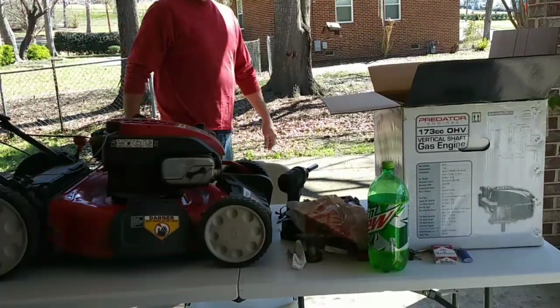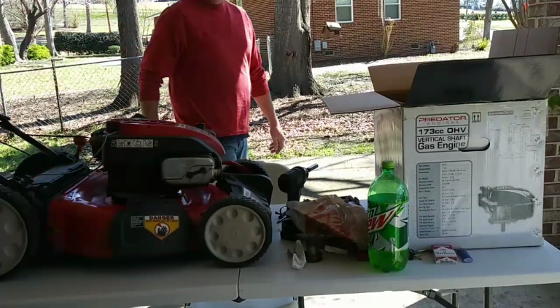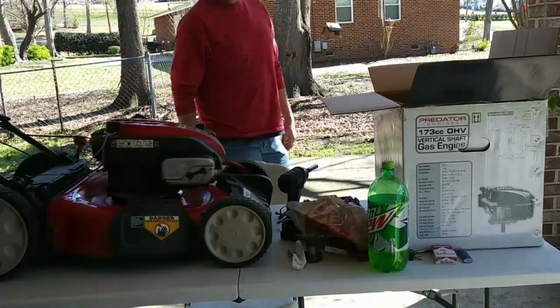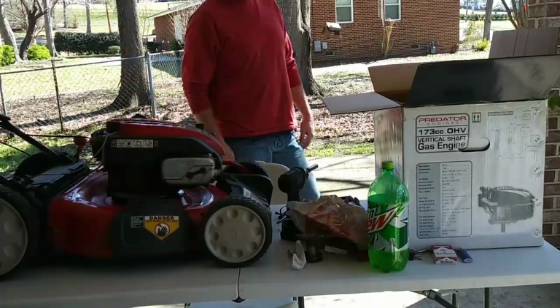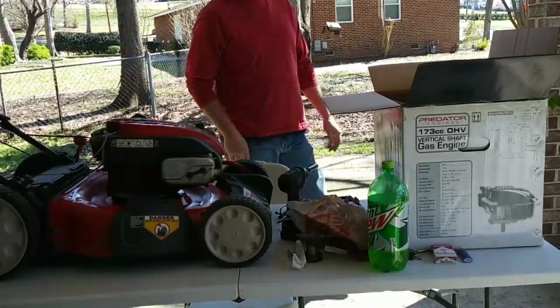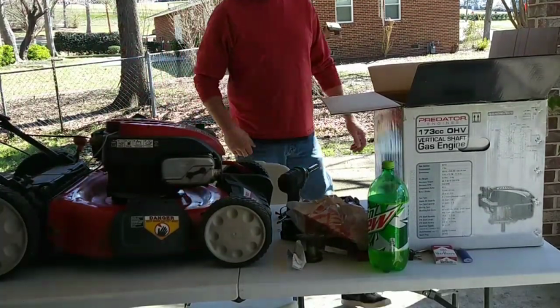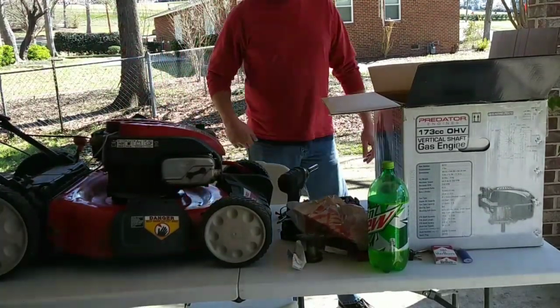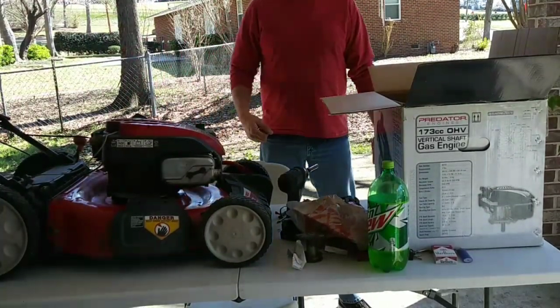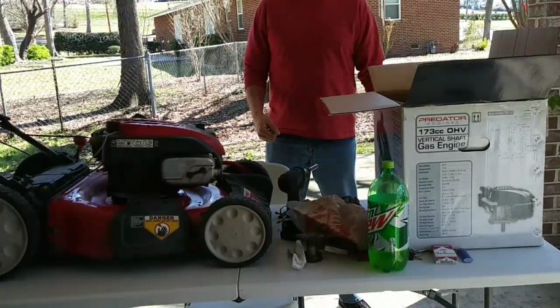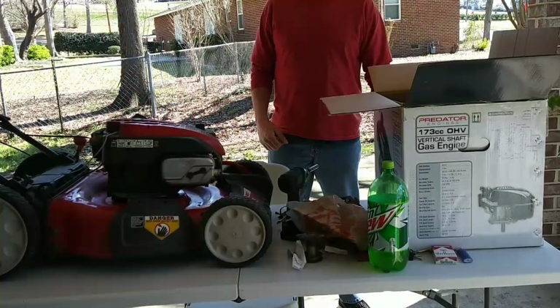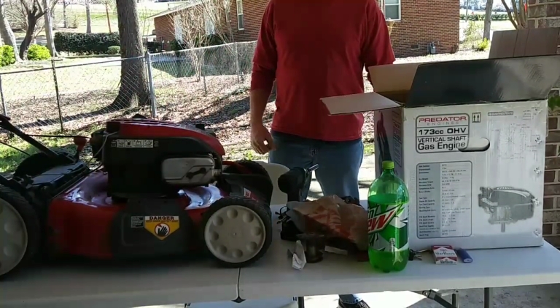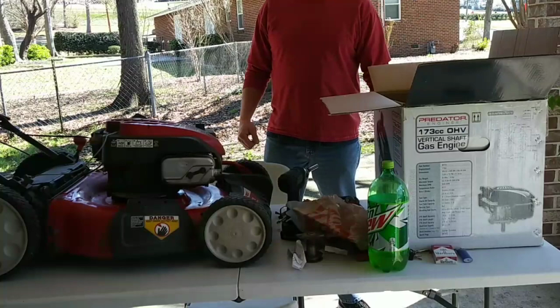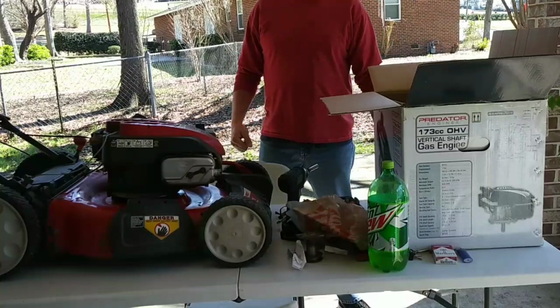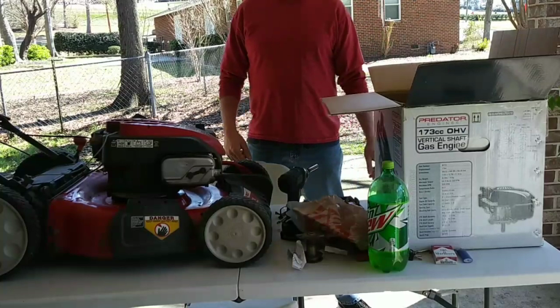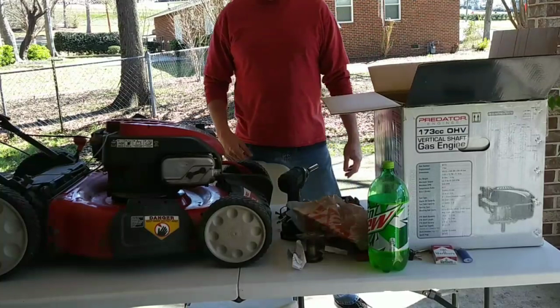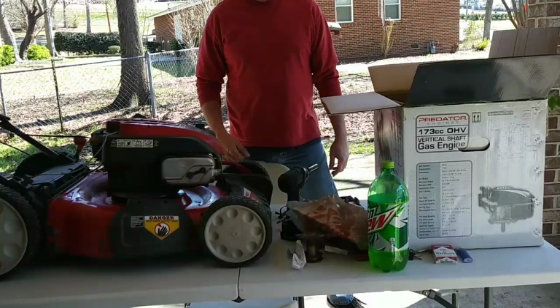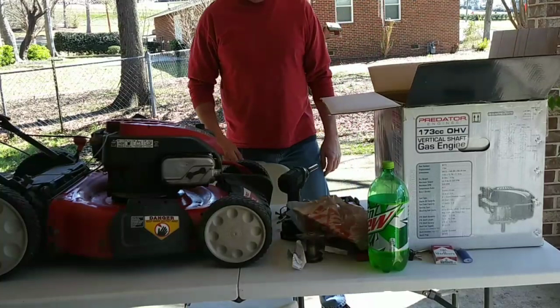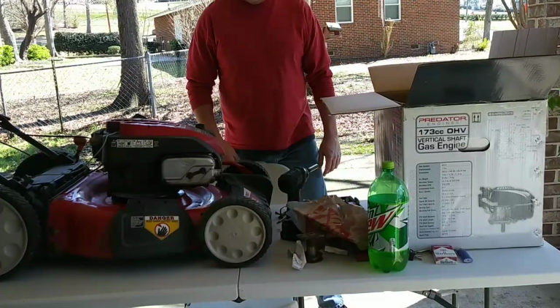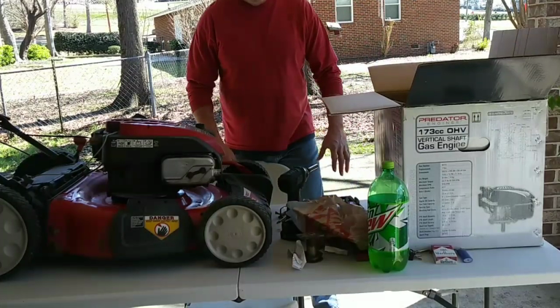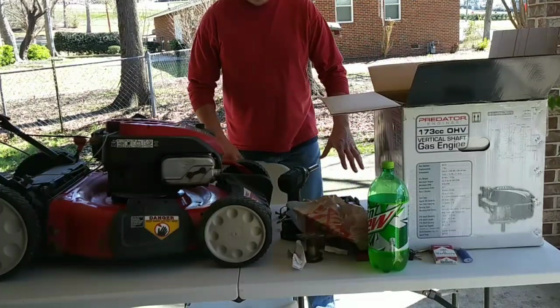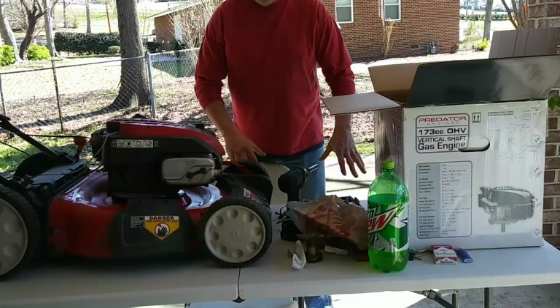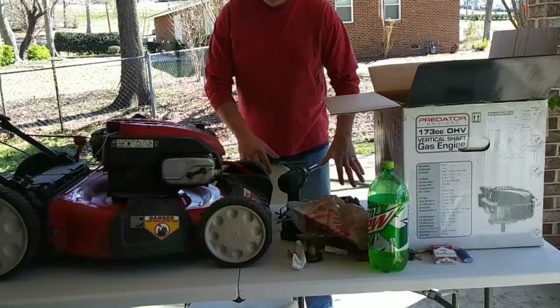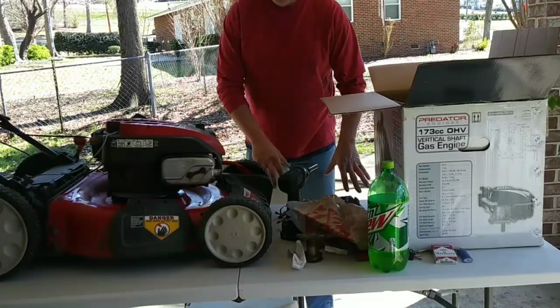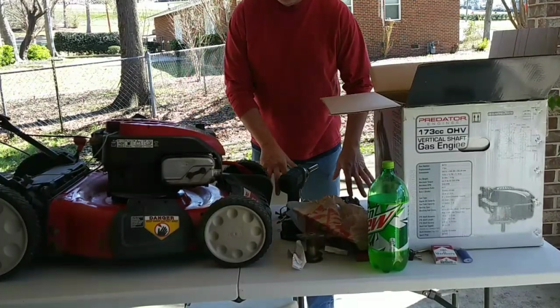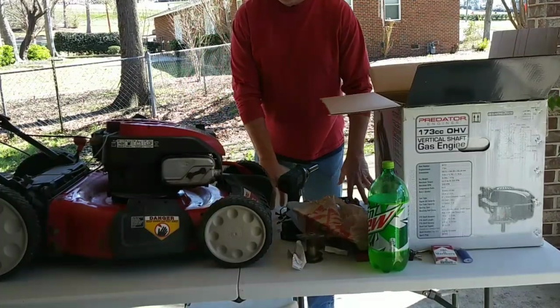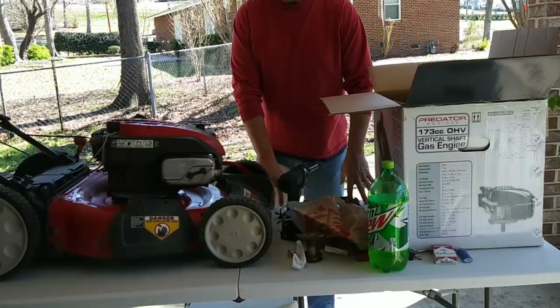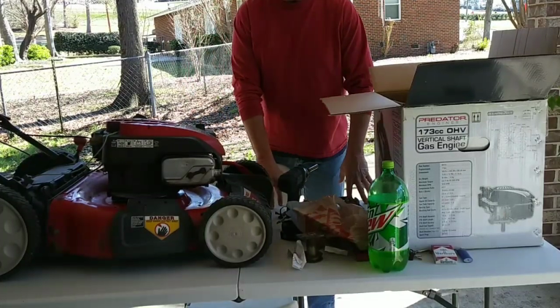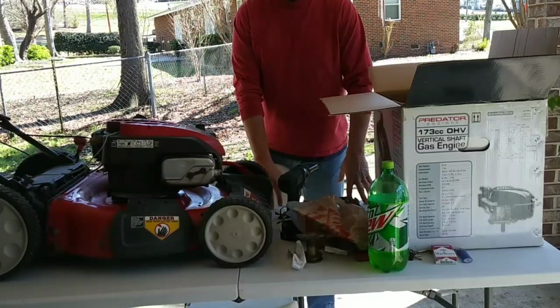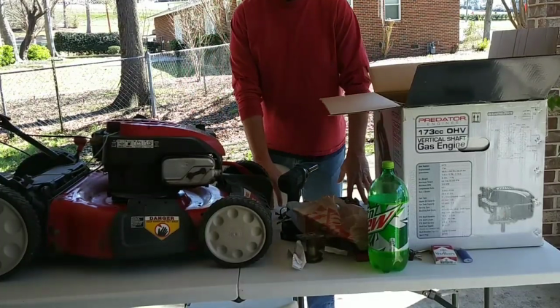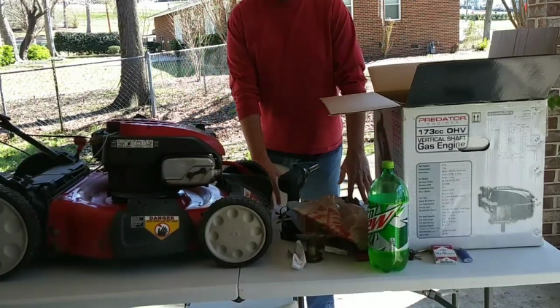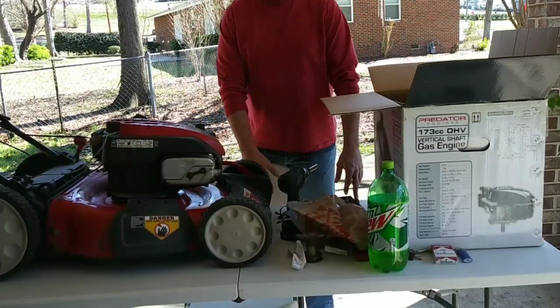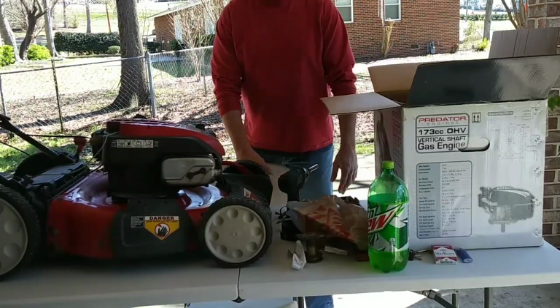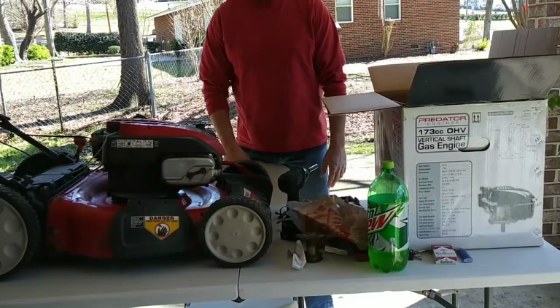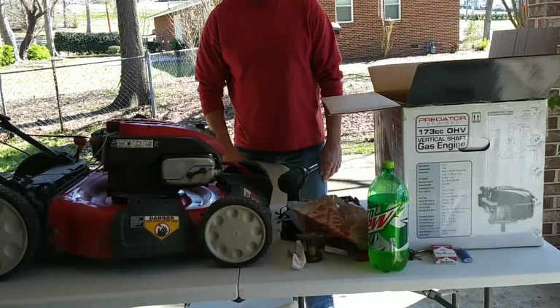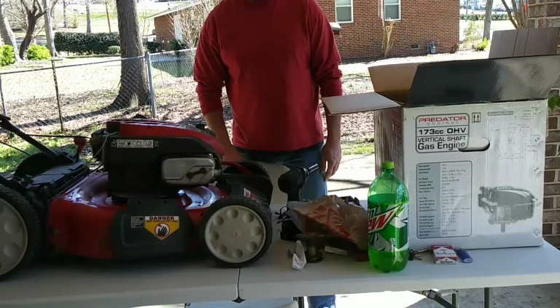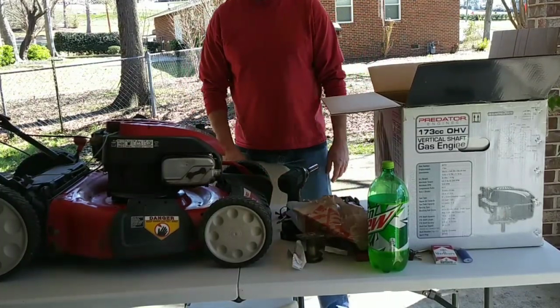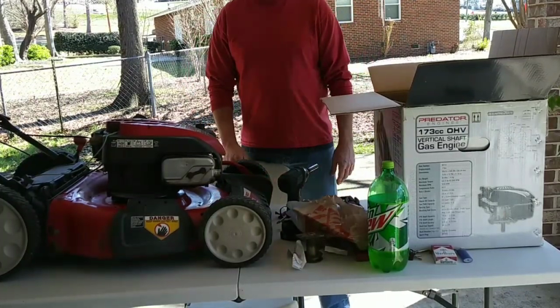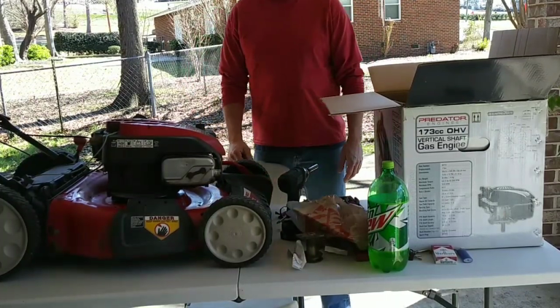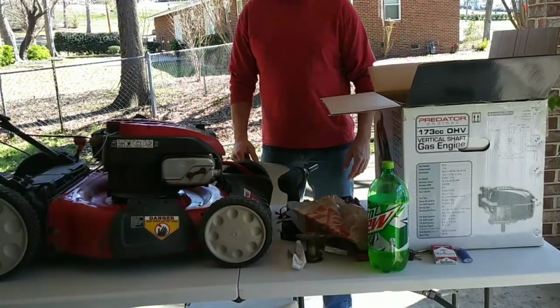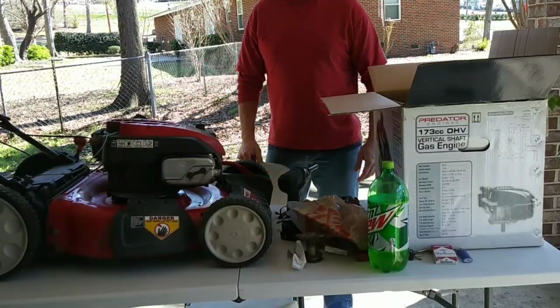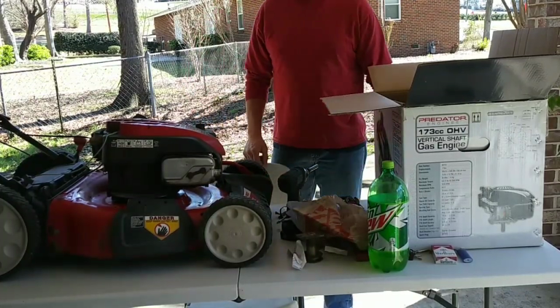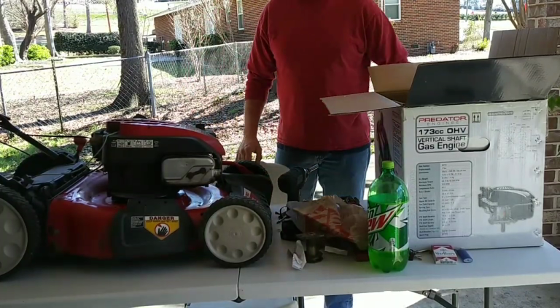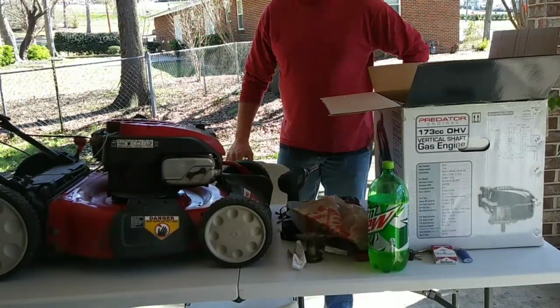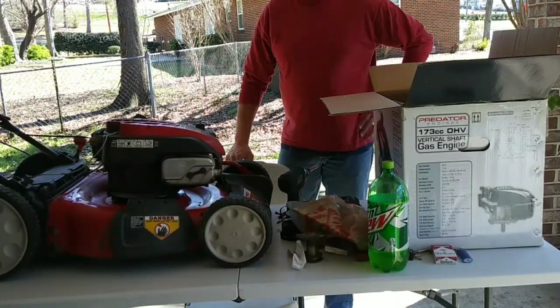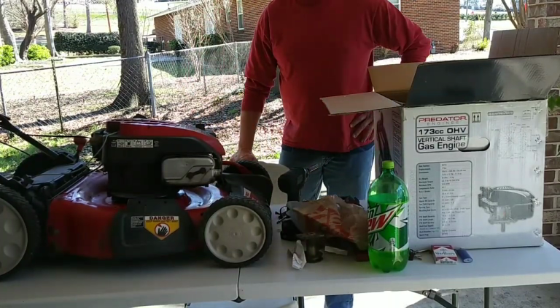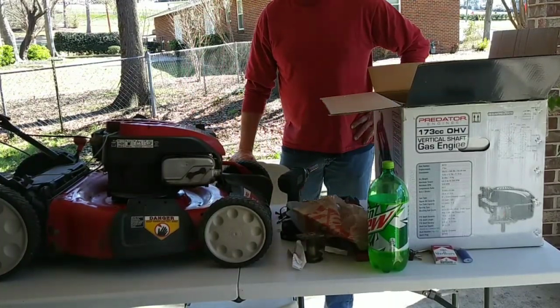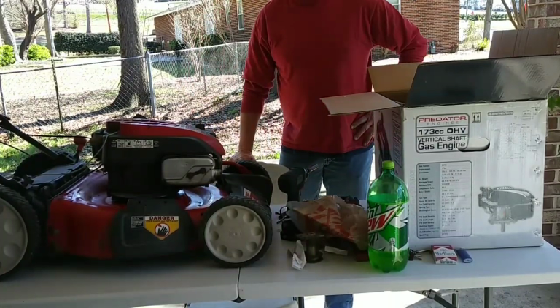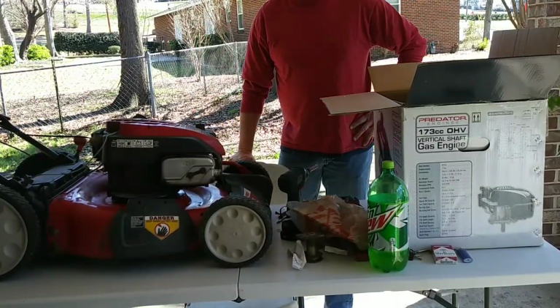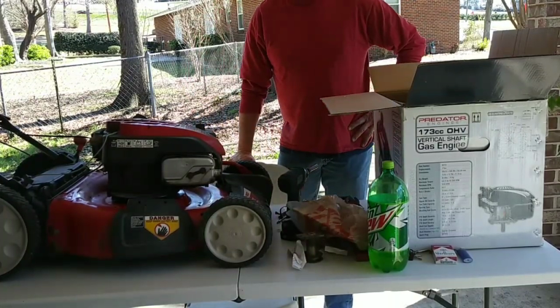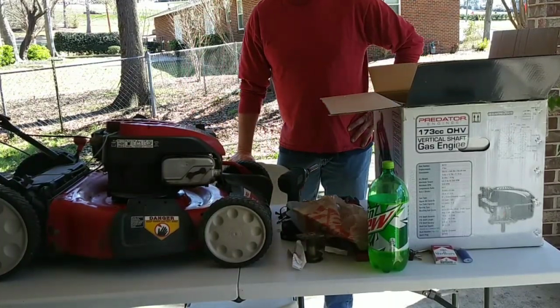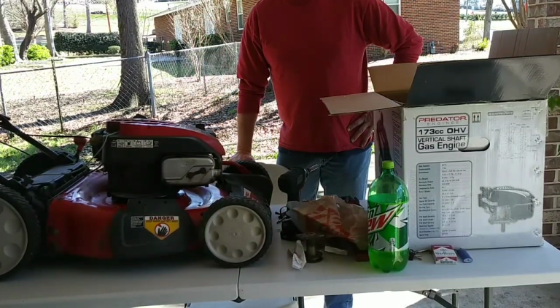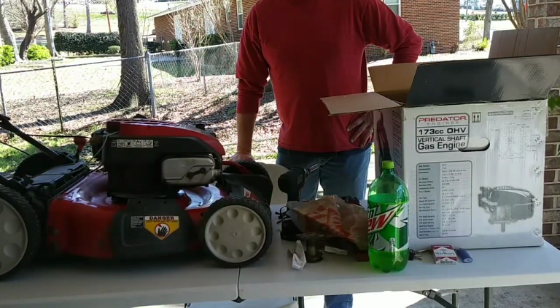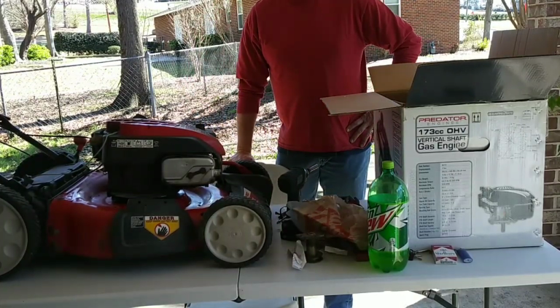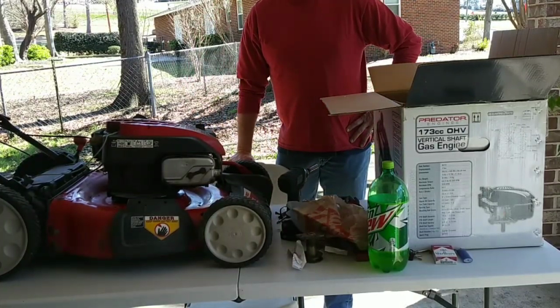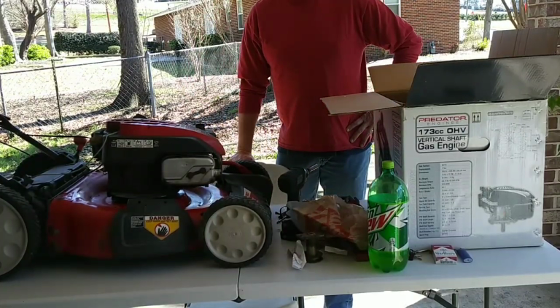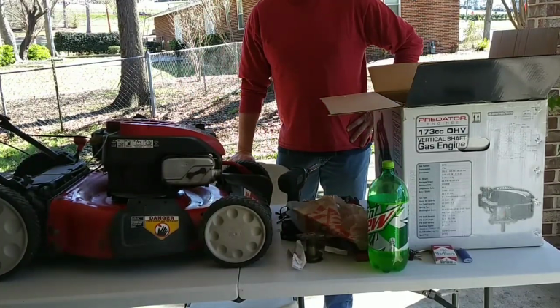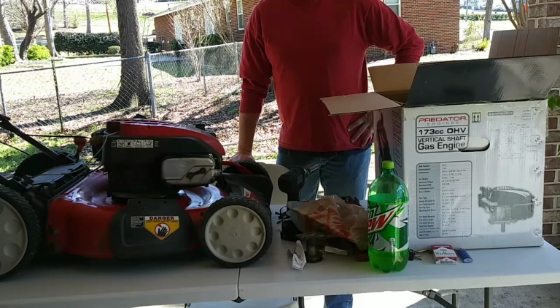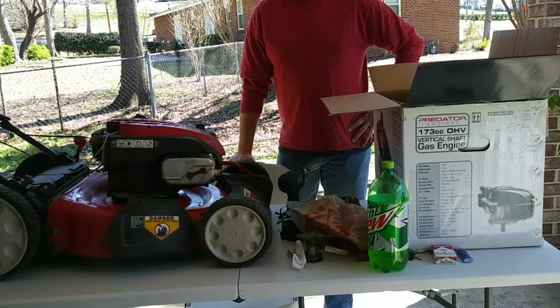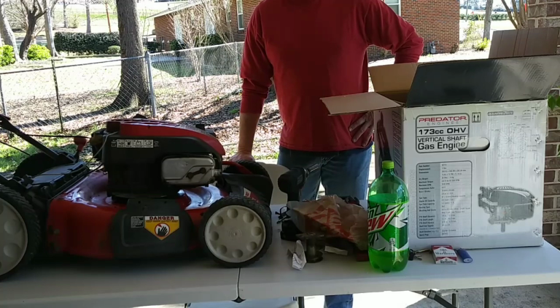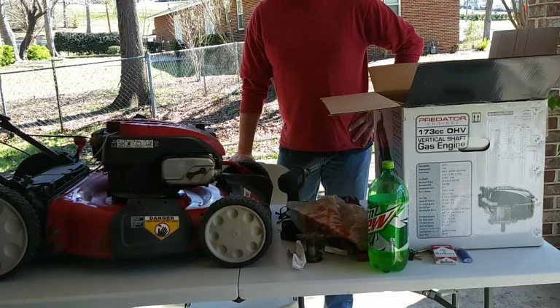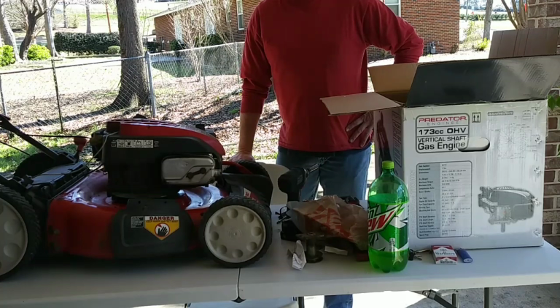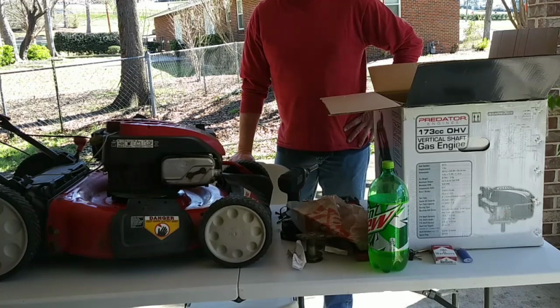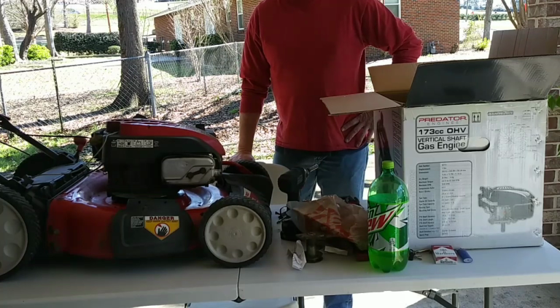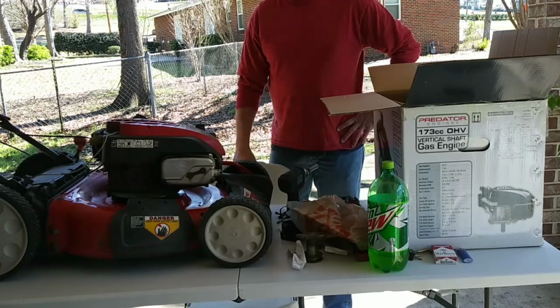Yo, yo, yo, what's up everybody? We put the table to get used. What are we doing today? We're going to have to do a Franken-lawnmower.